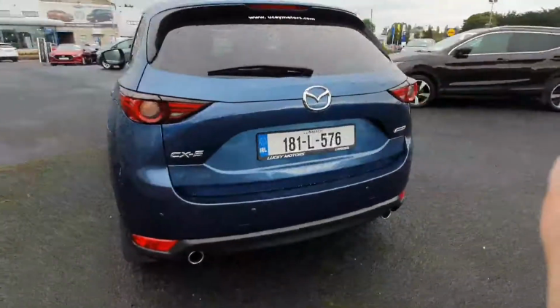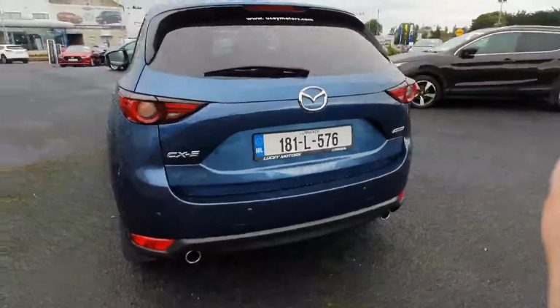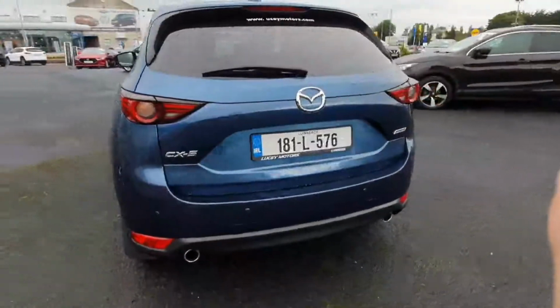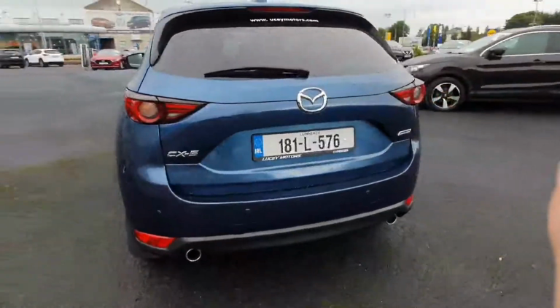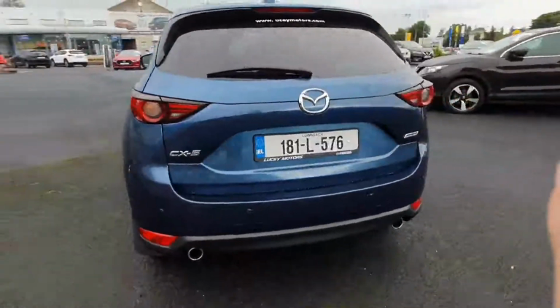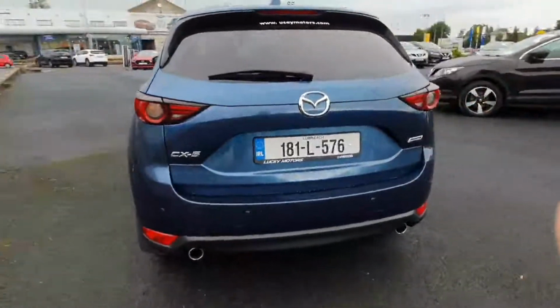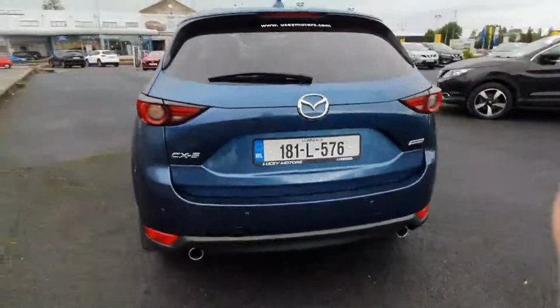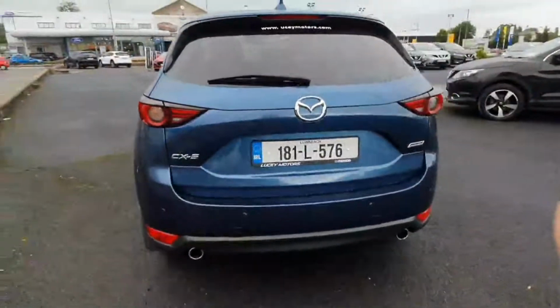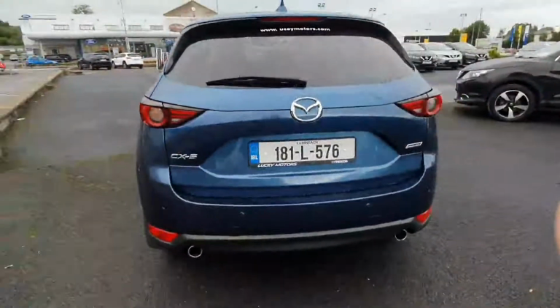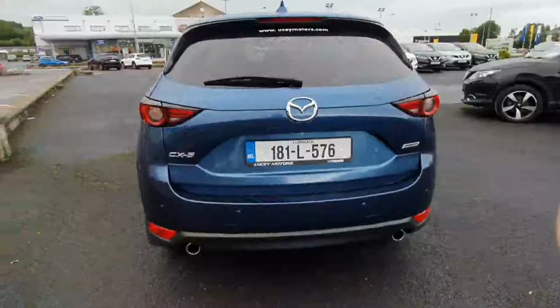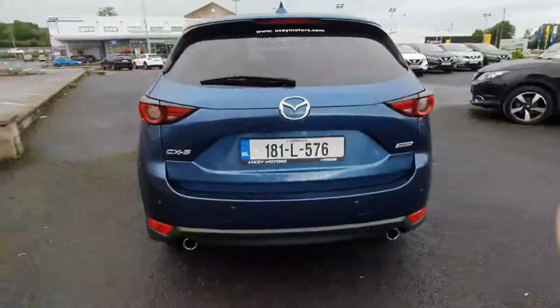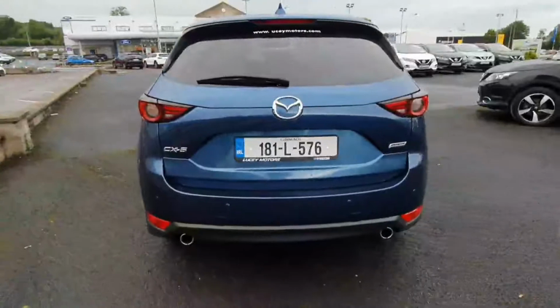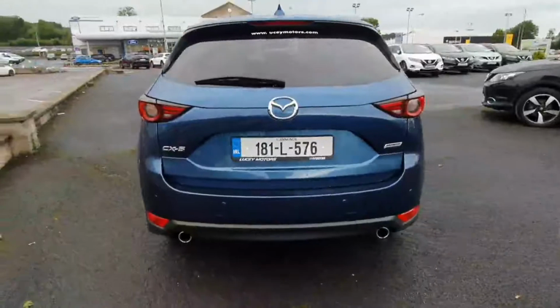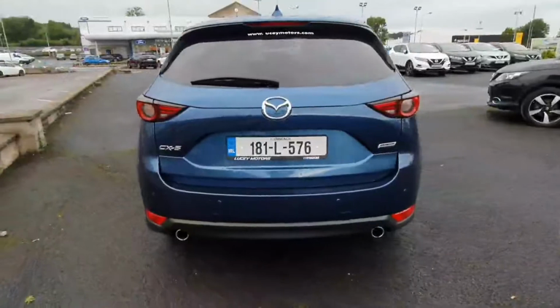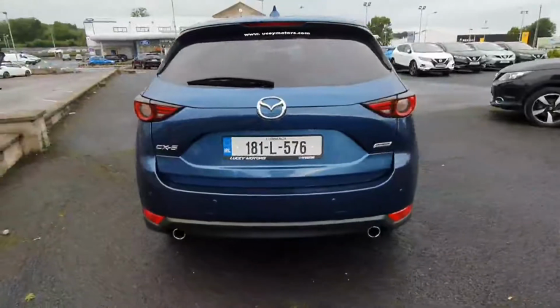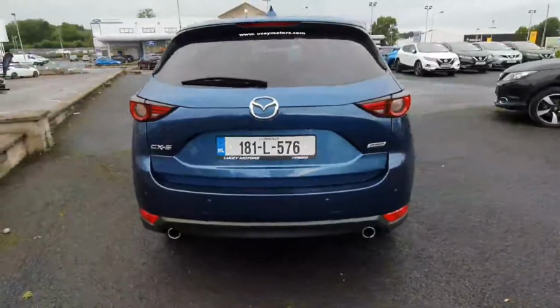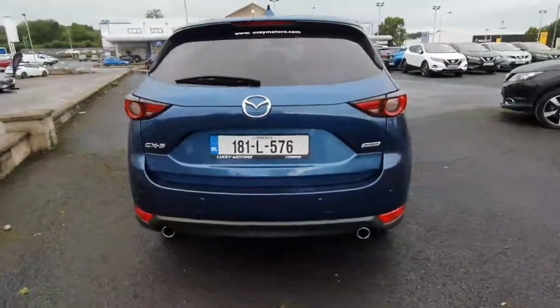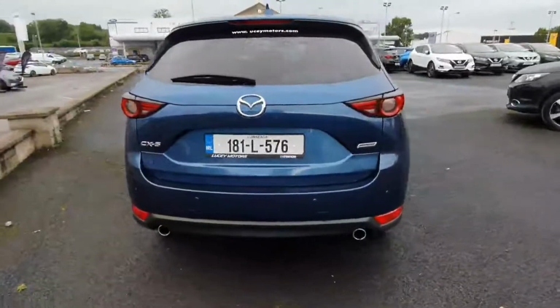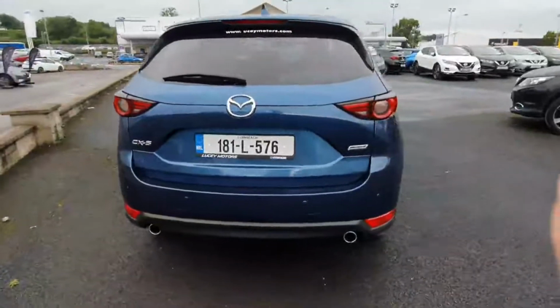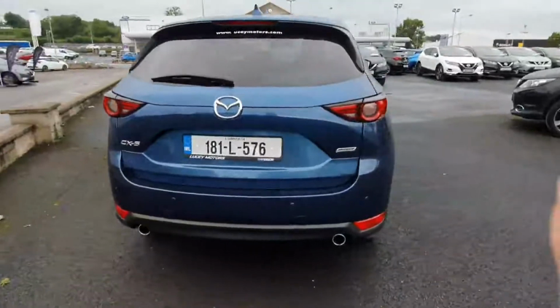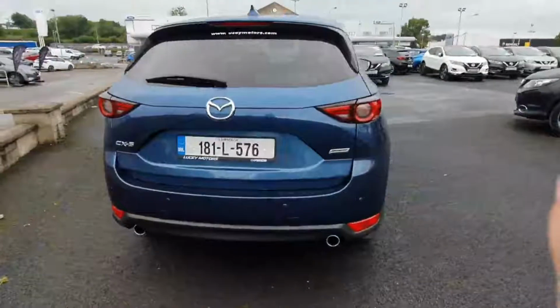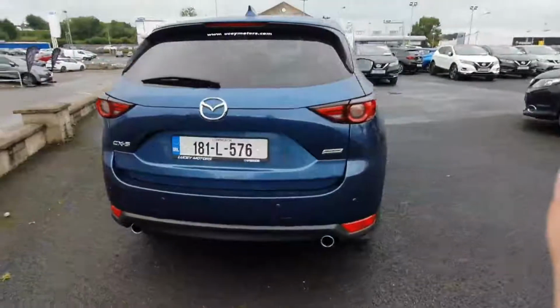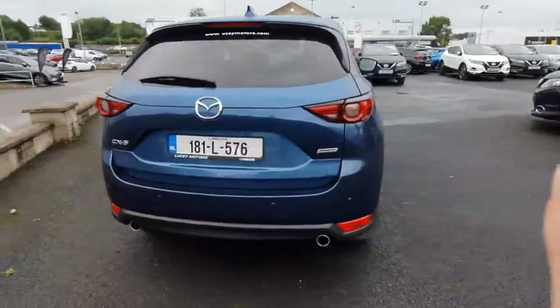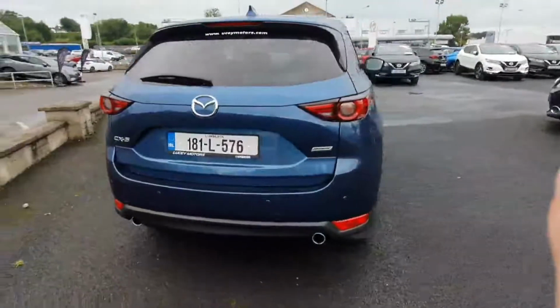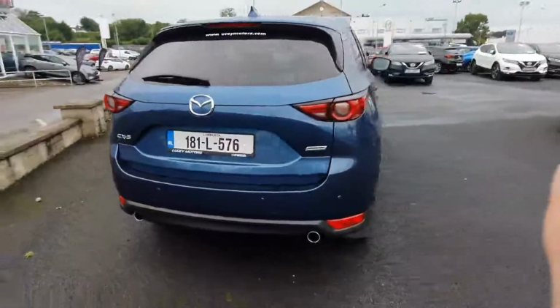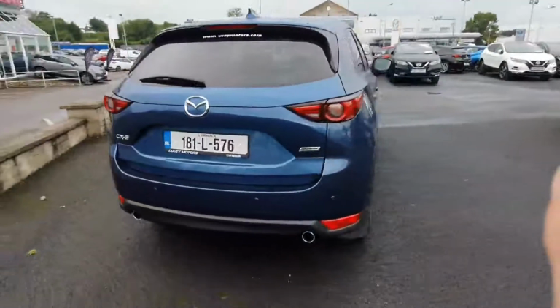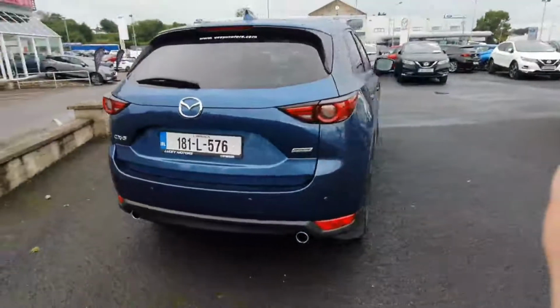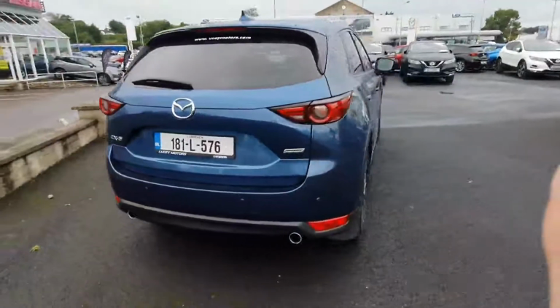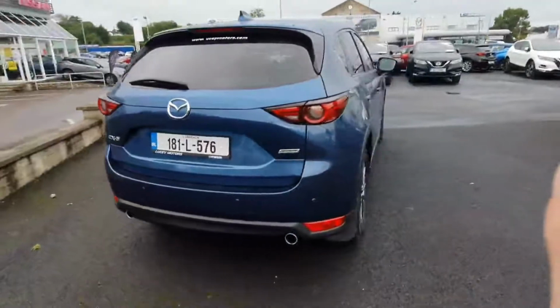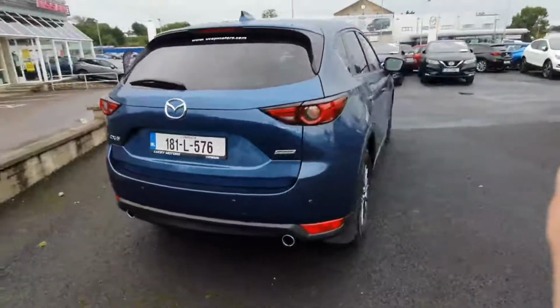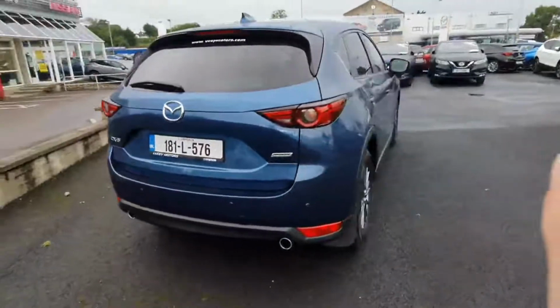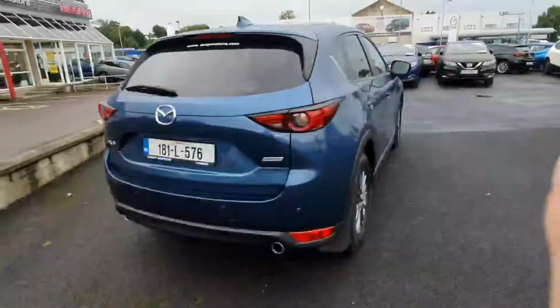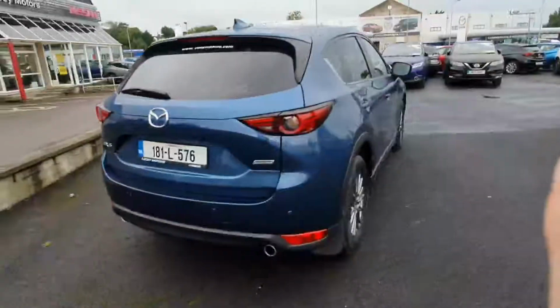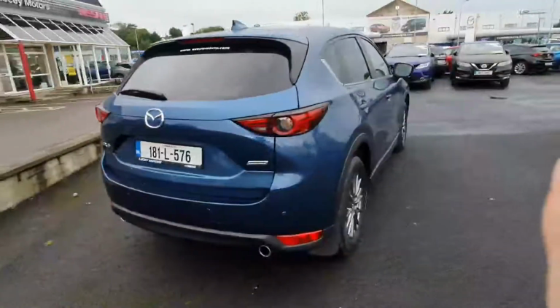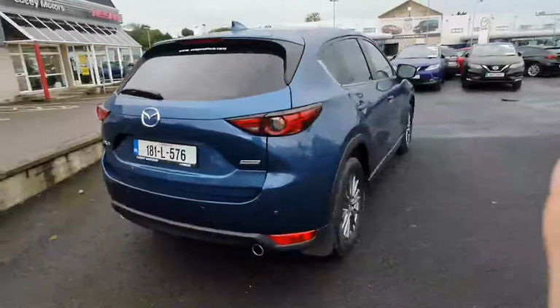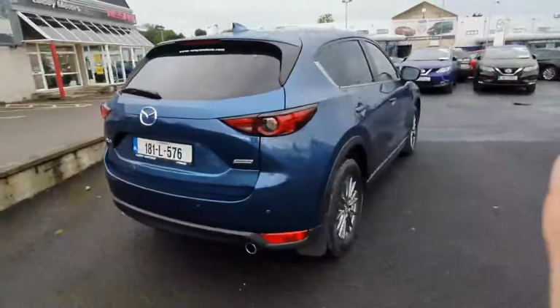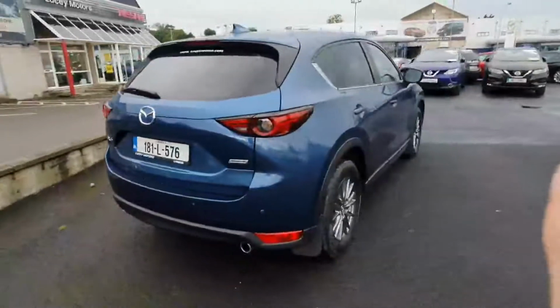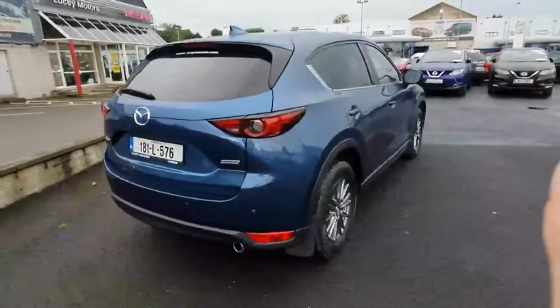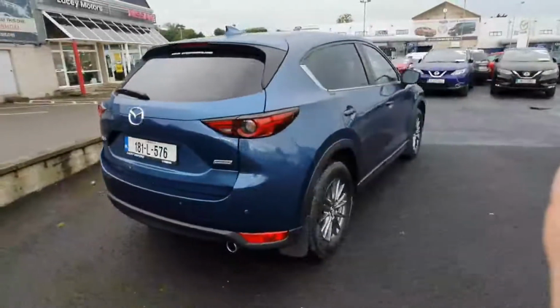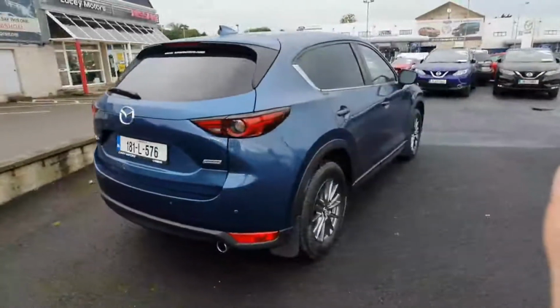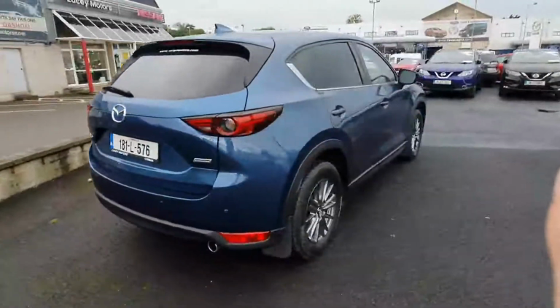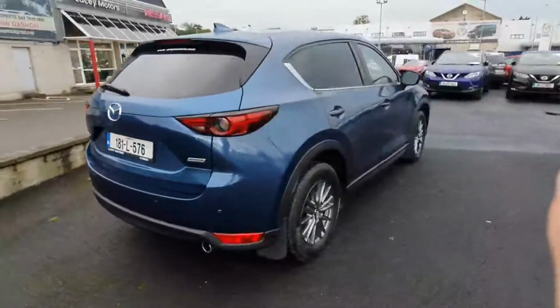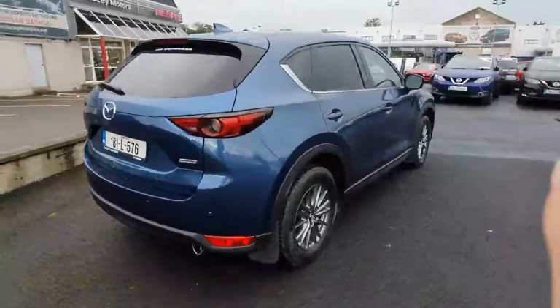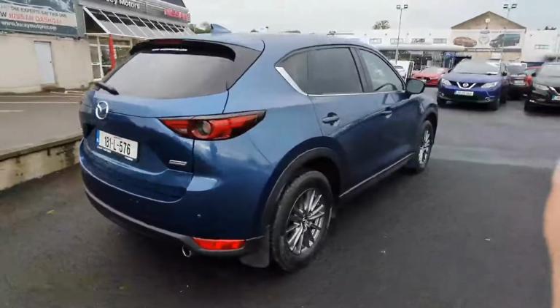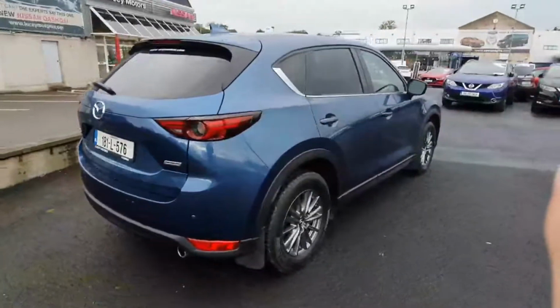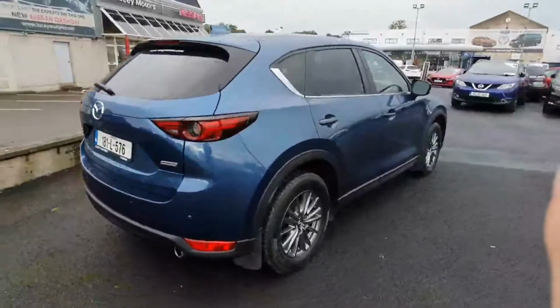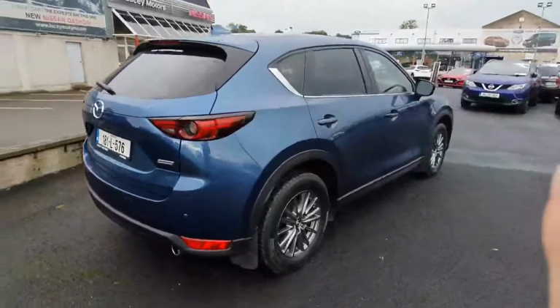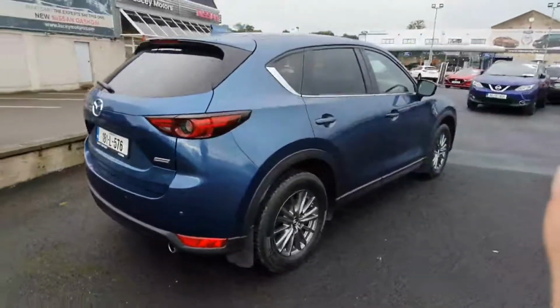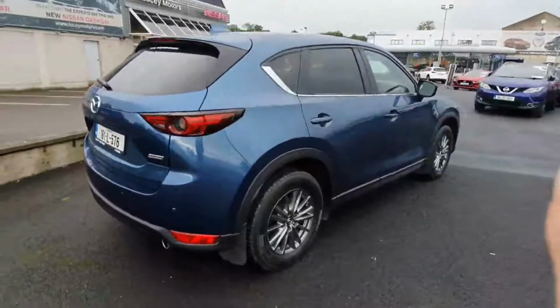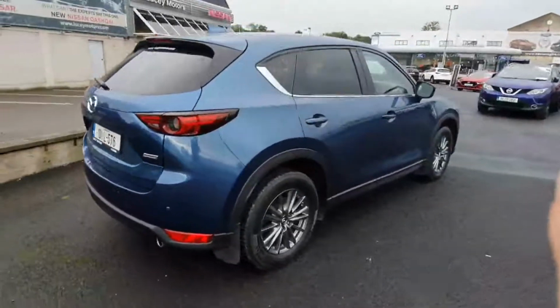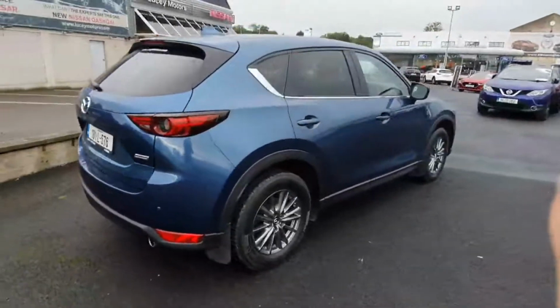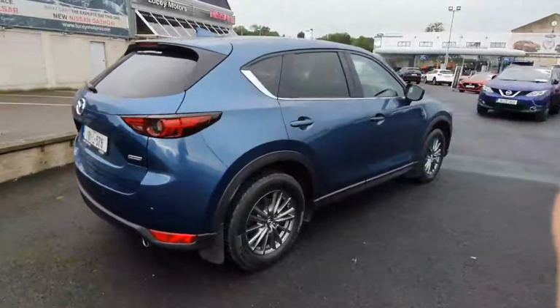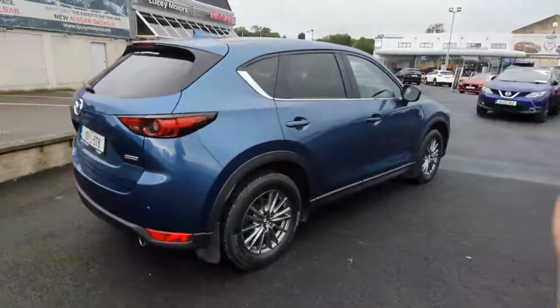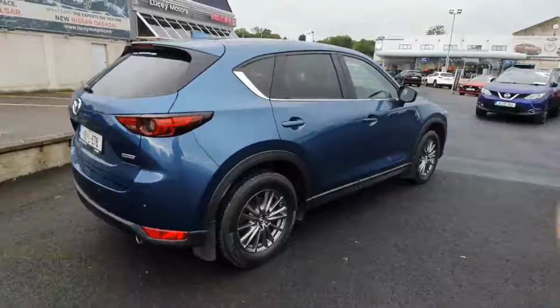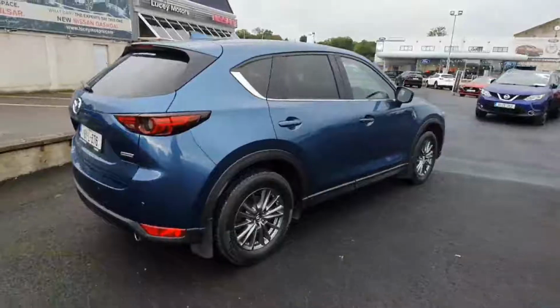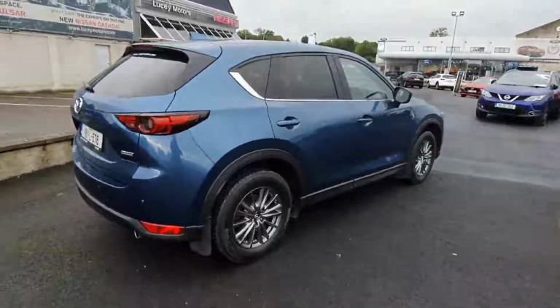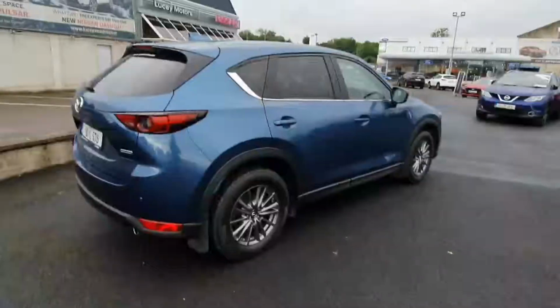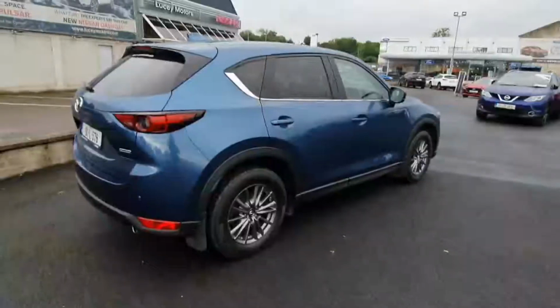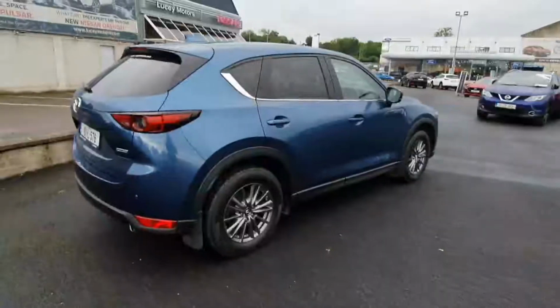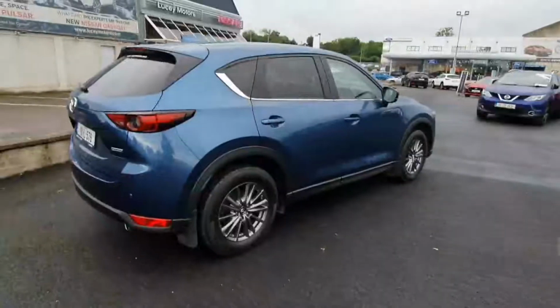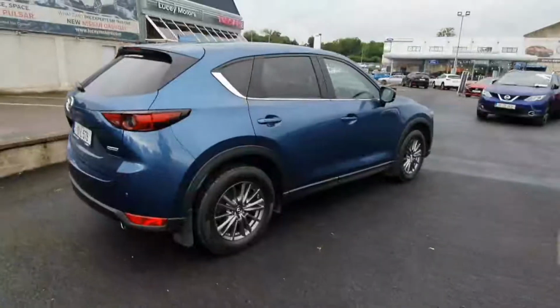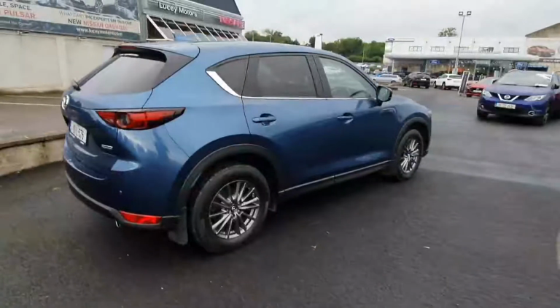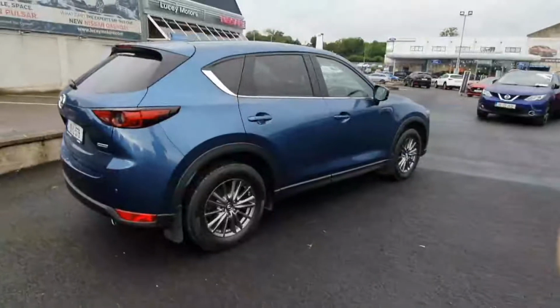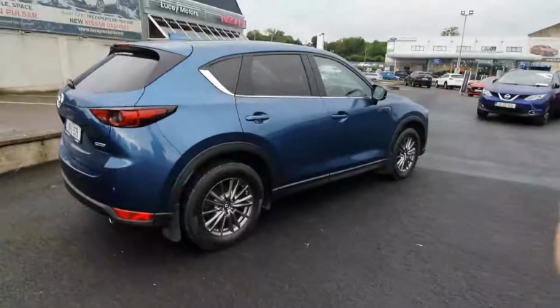One owner from new with a full service history from here. As you can see, that color is absolutely beautiful — really stylish looking car.